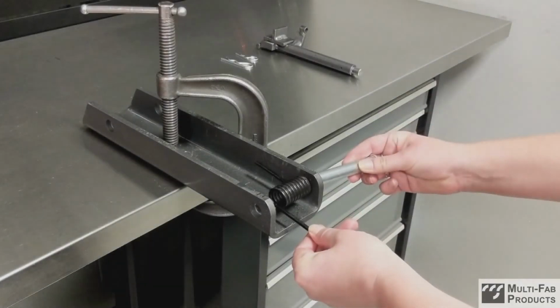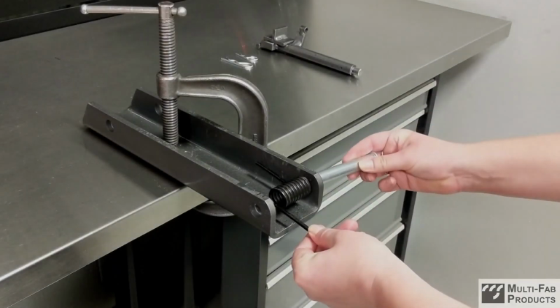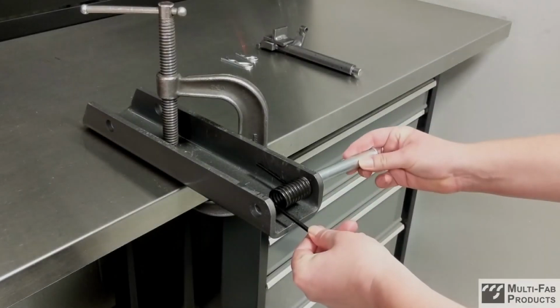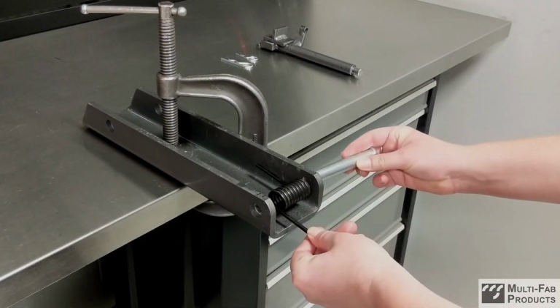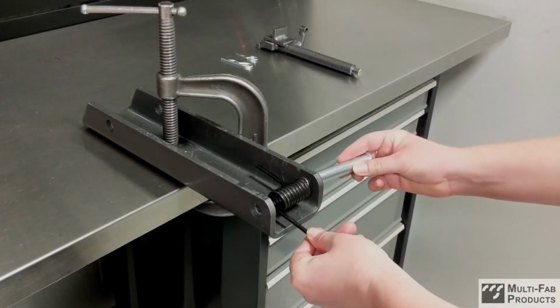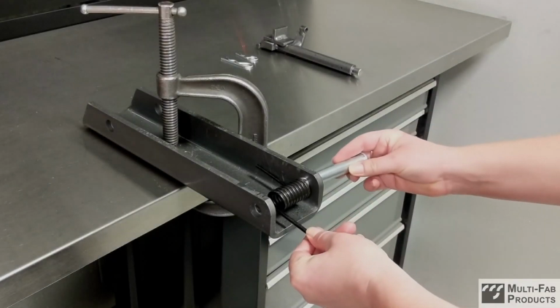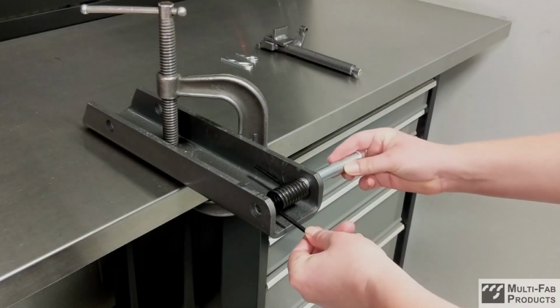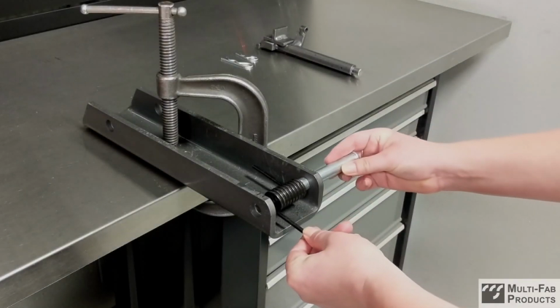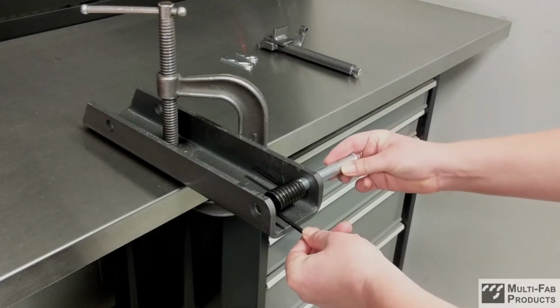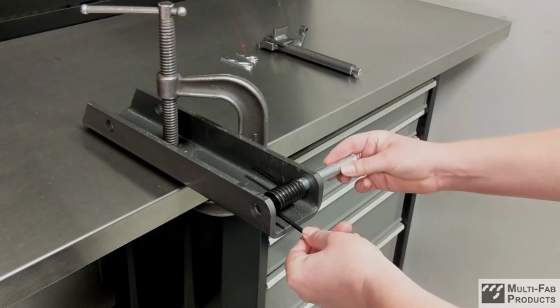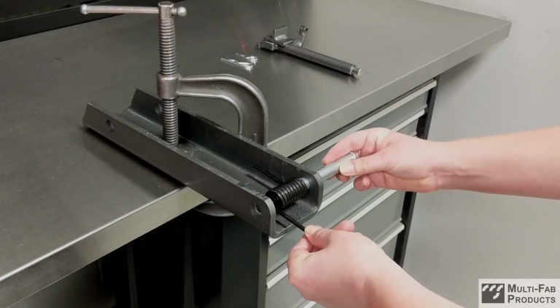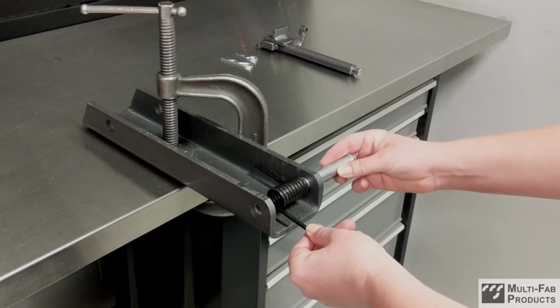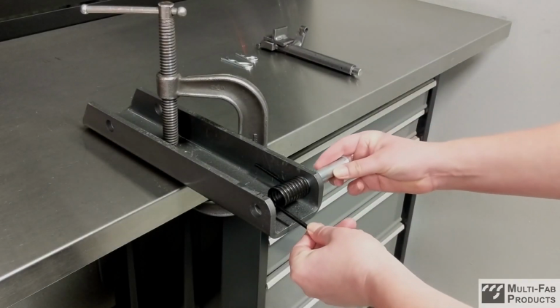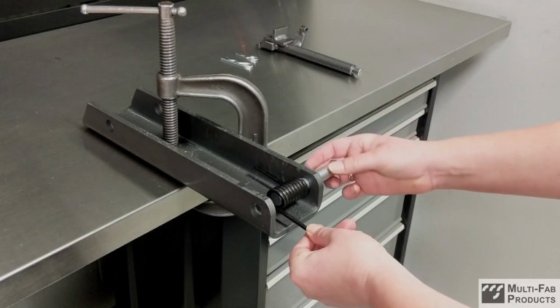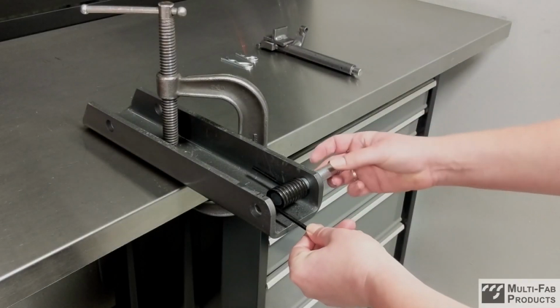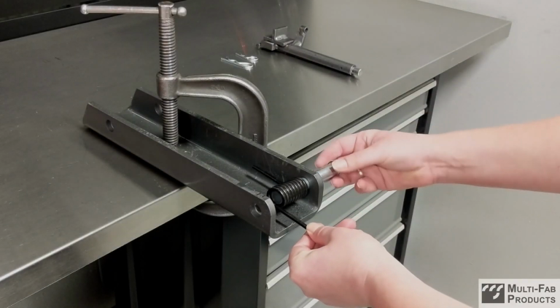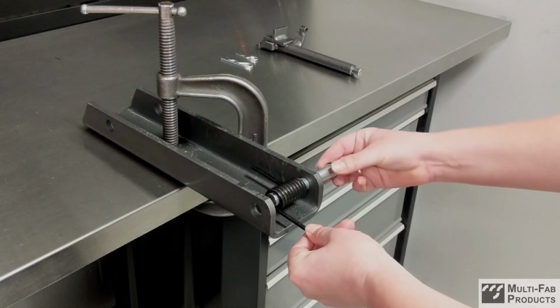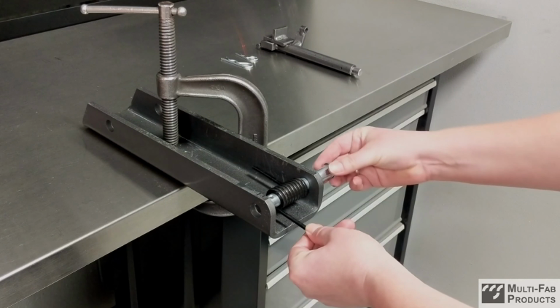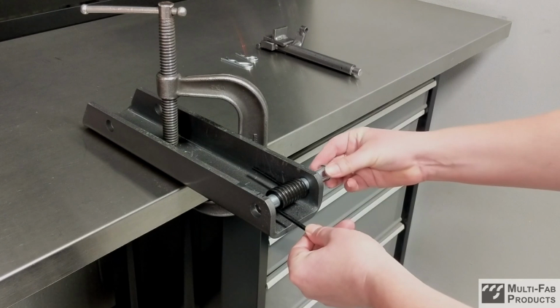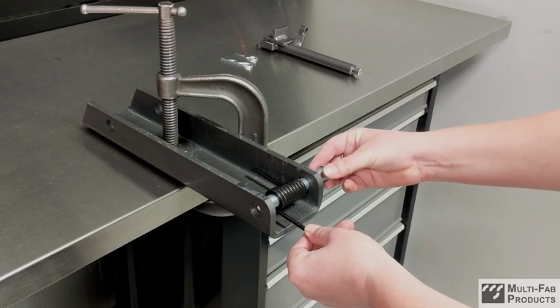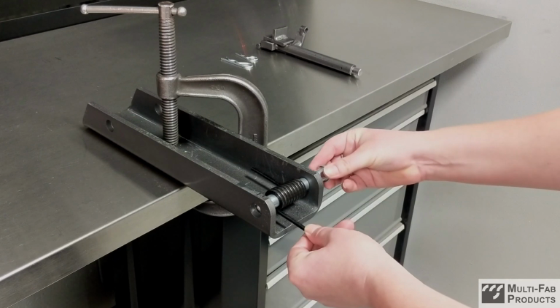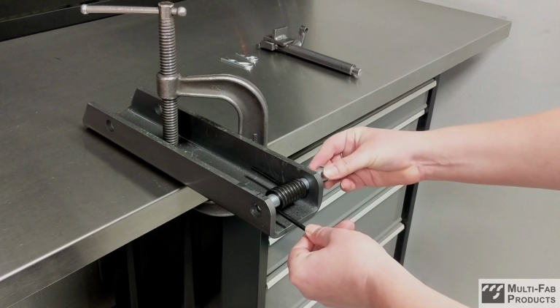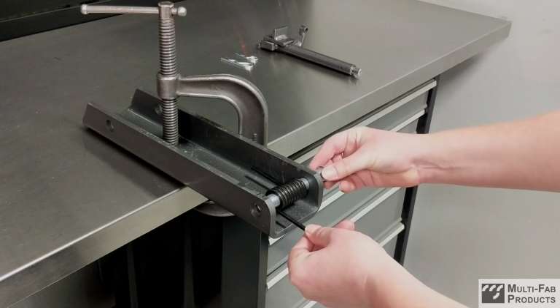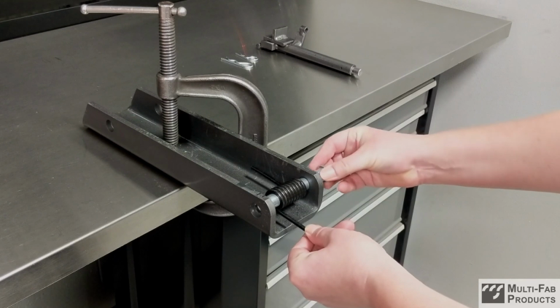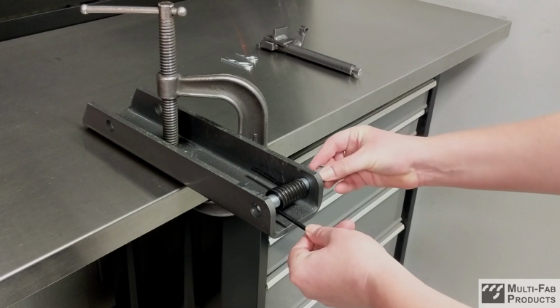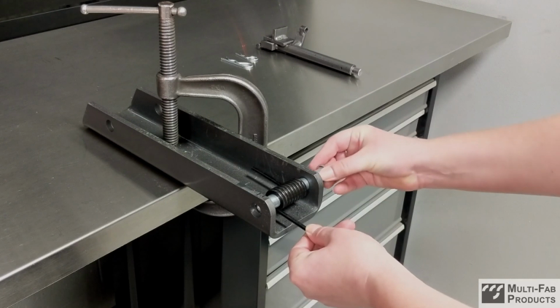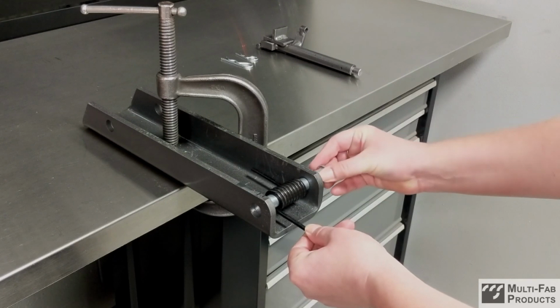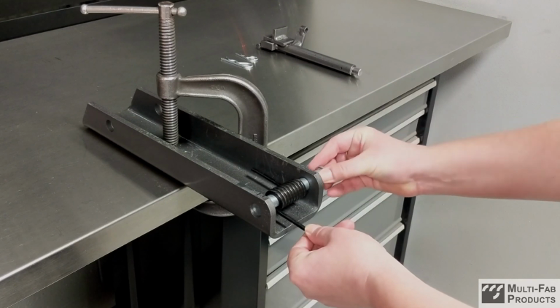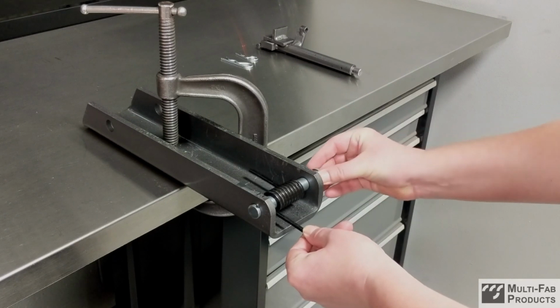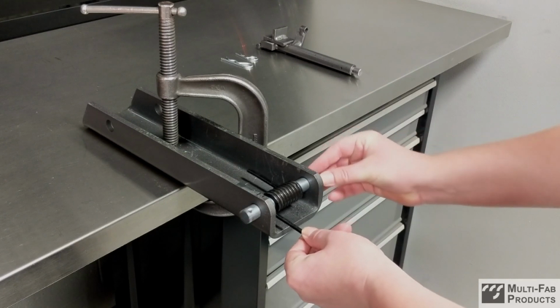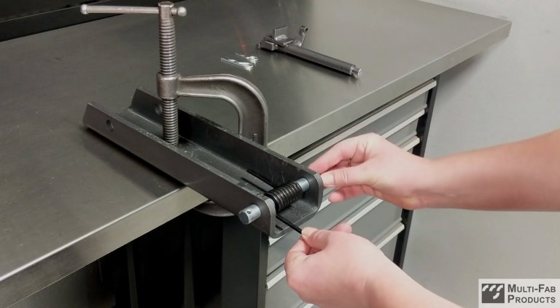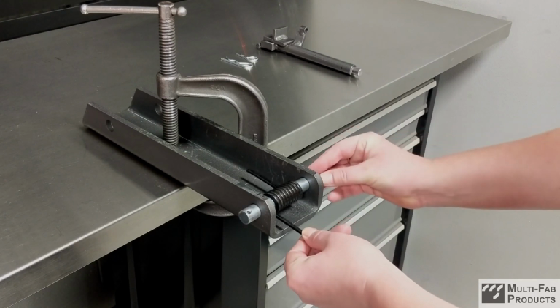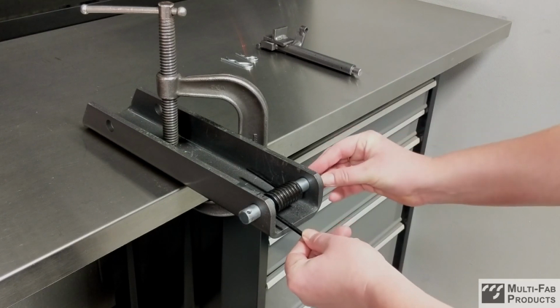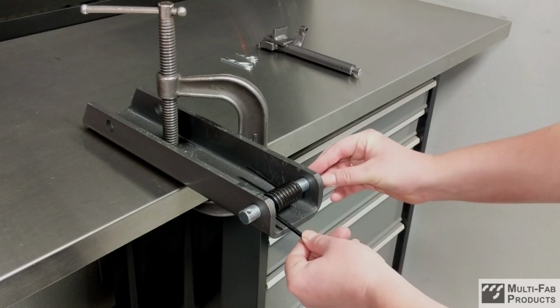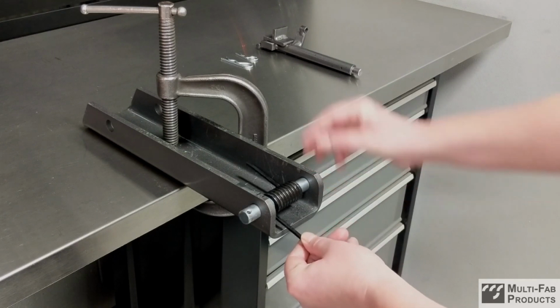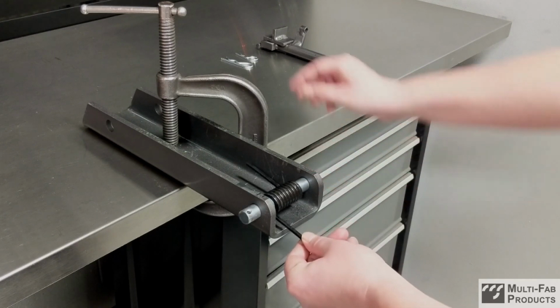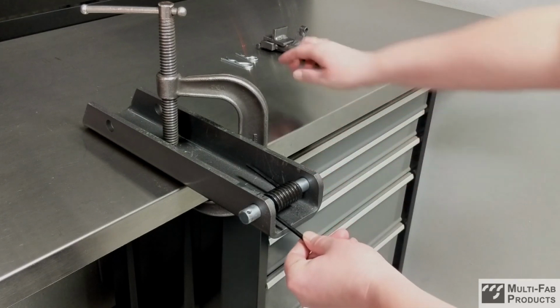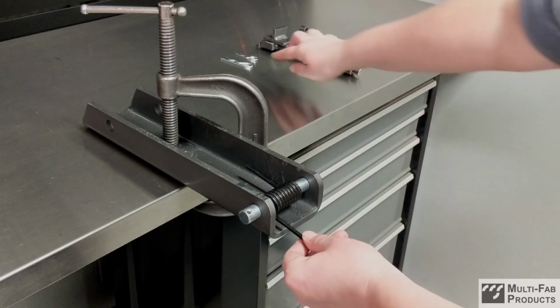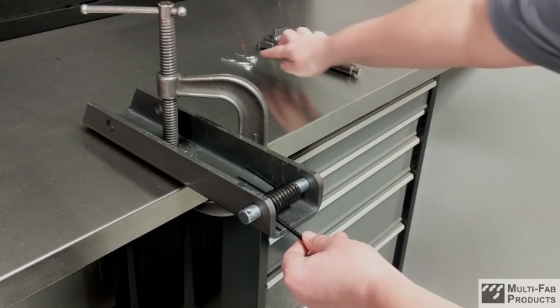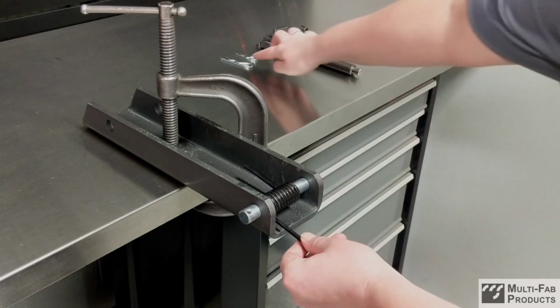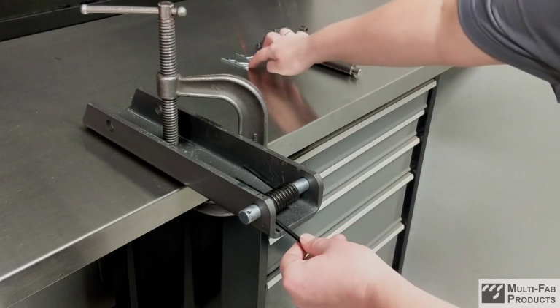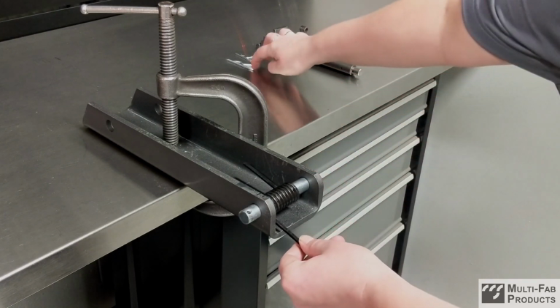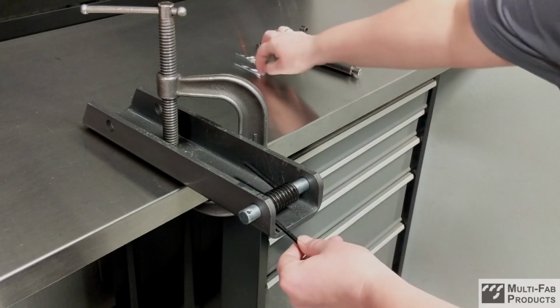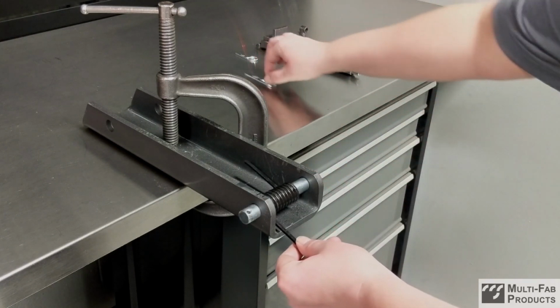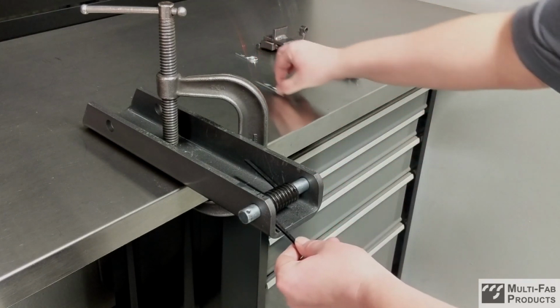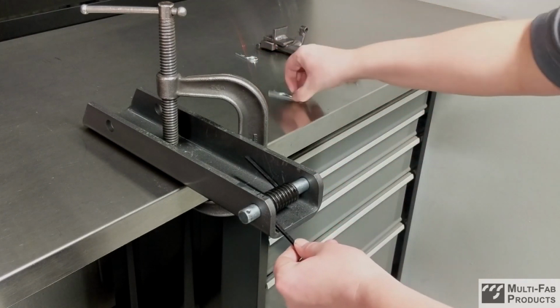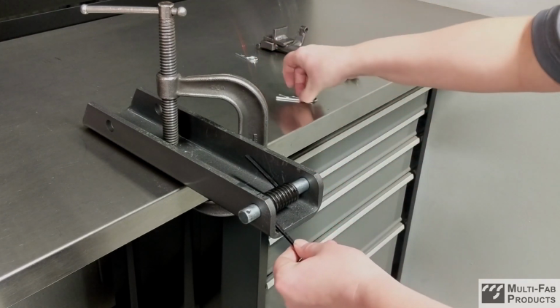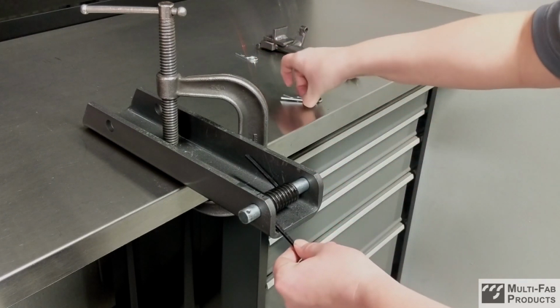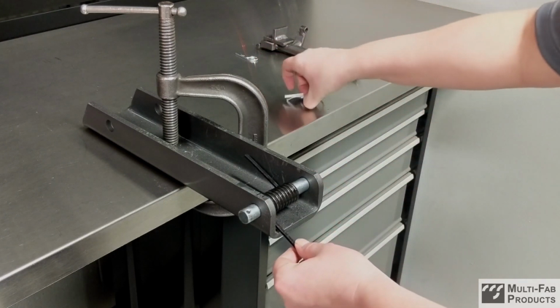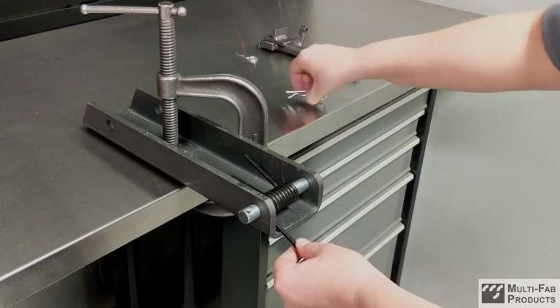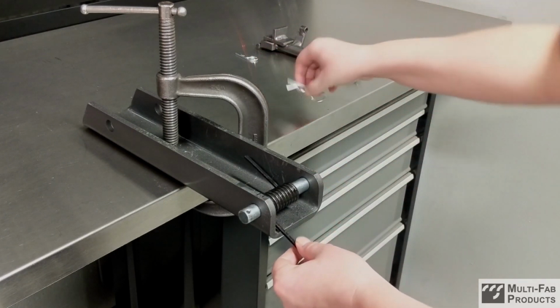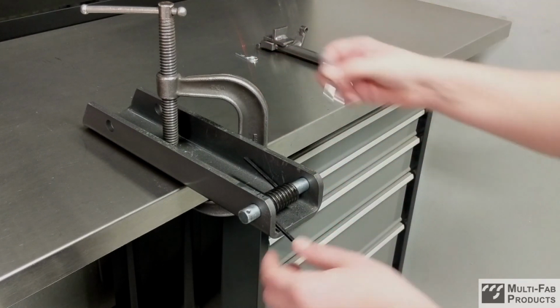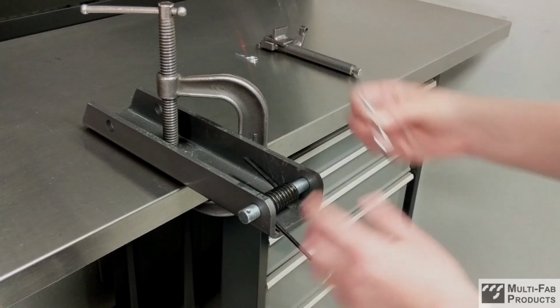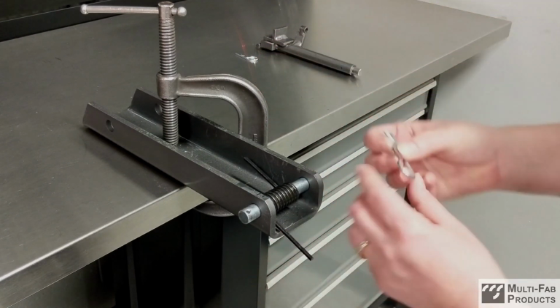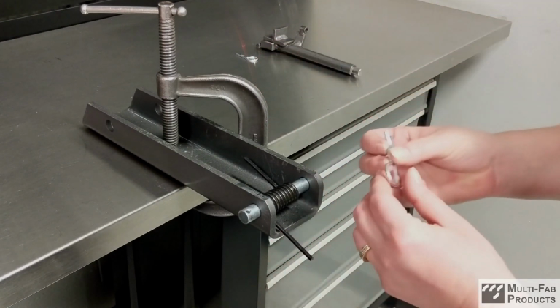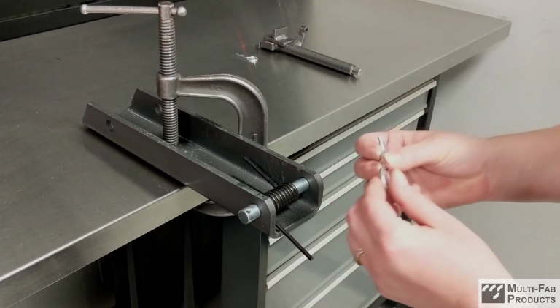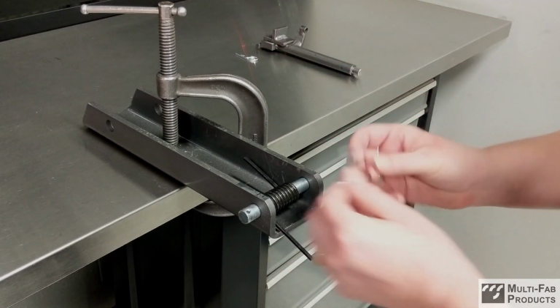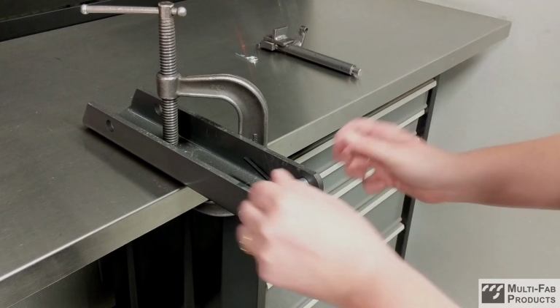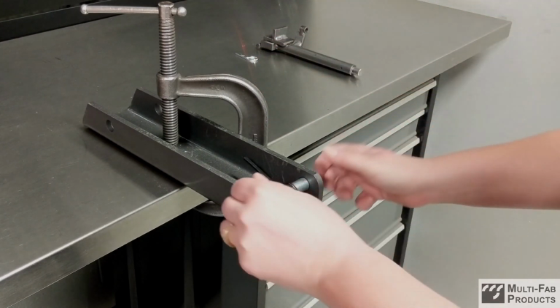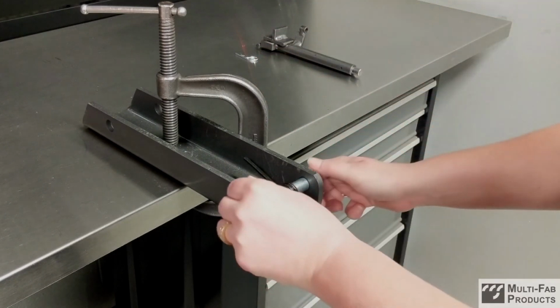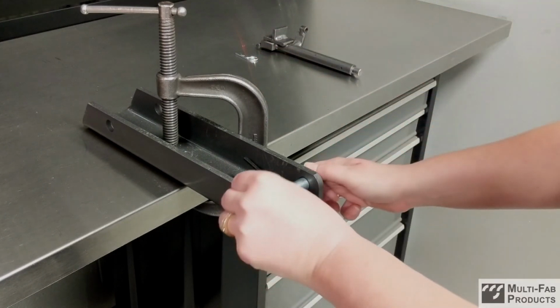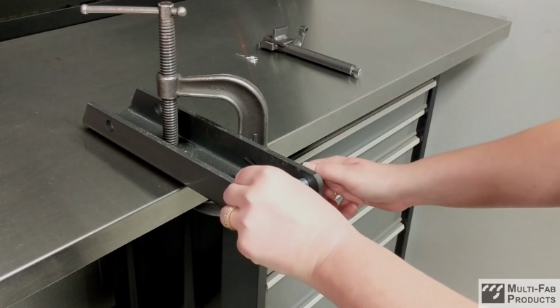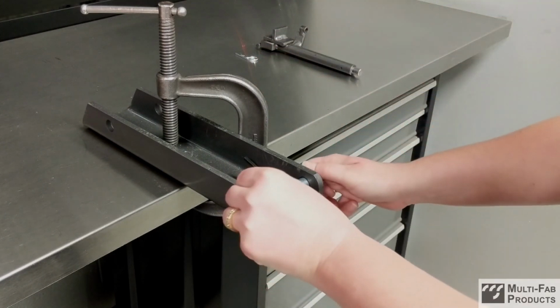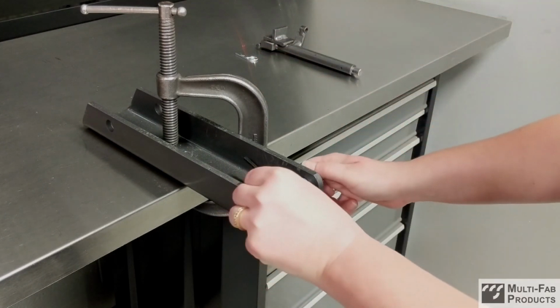Remove the support leg from the Dock Leveler and clamp it to a table or fixed surface. Using a spring pin, mount the new support leg spring.